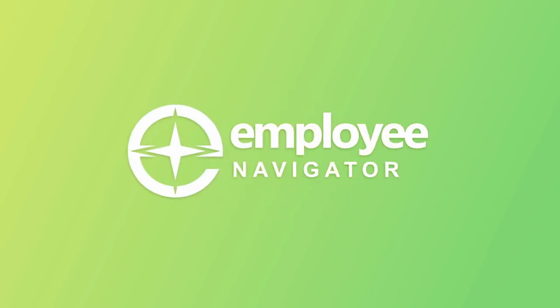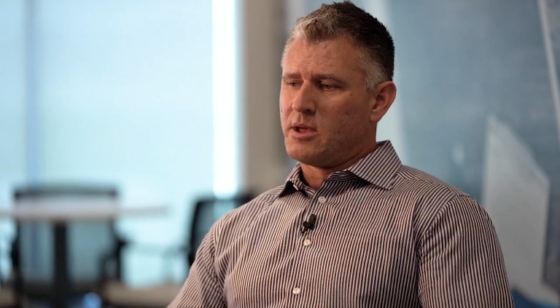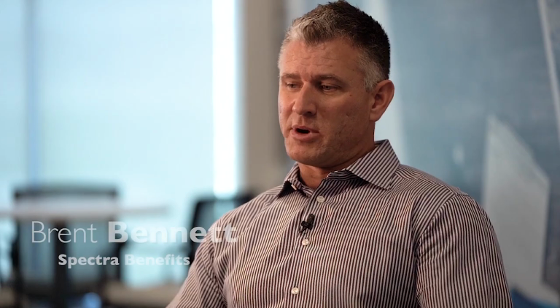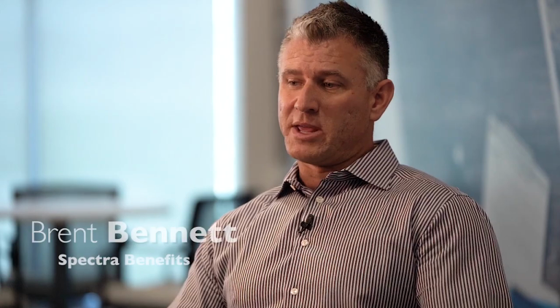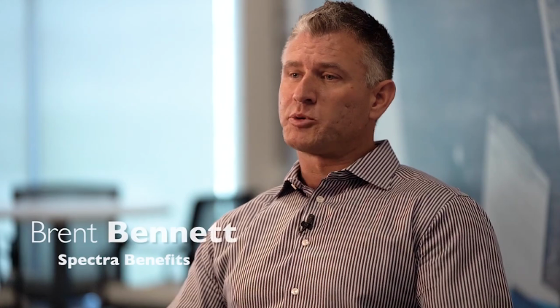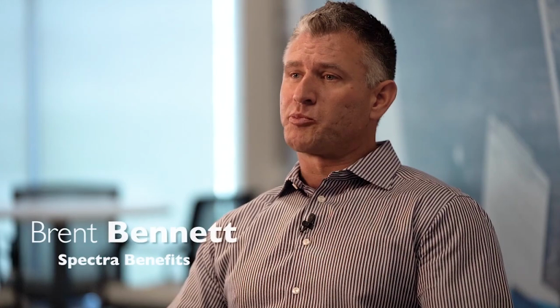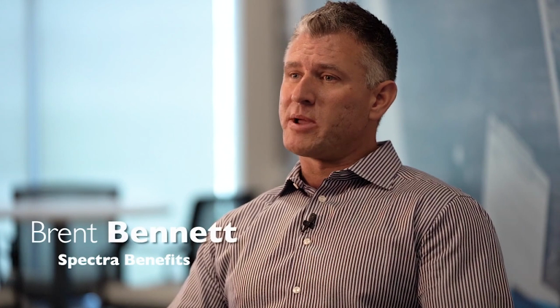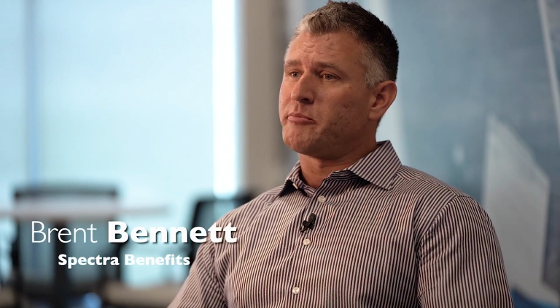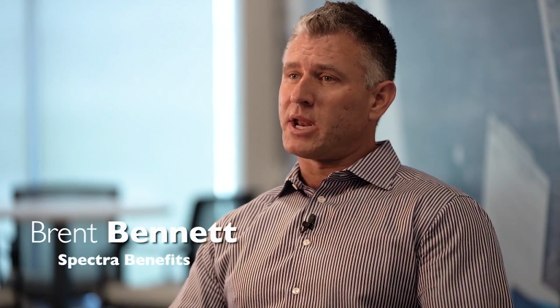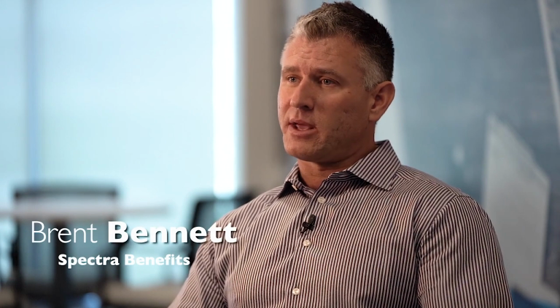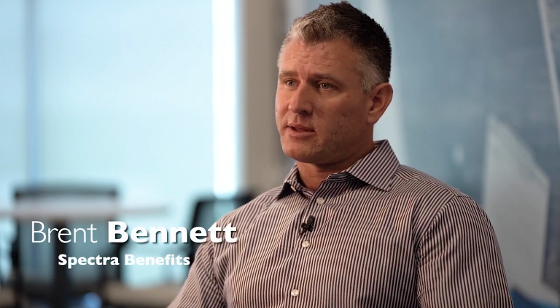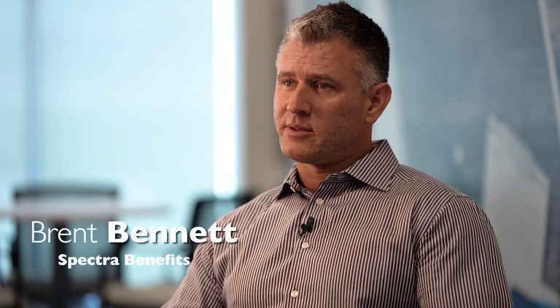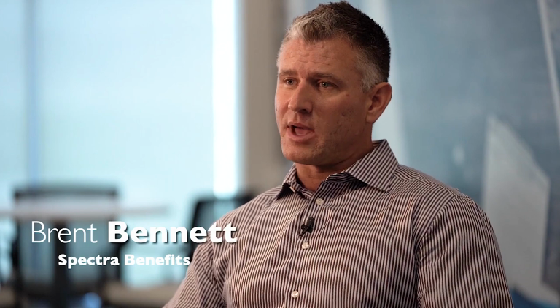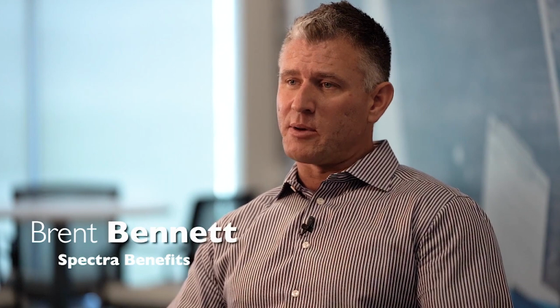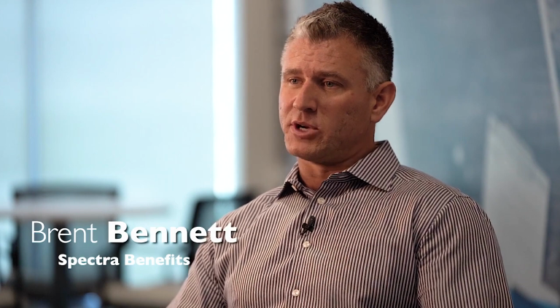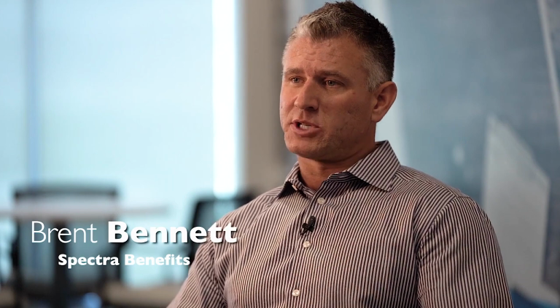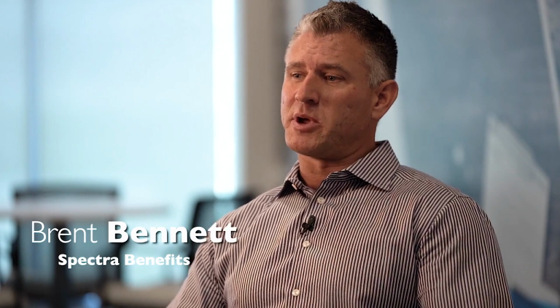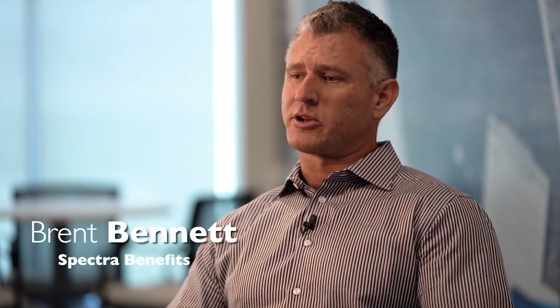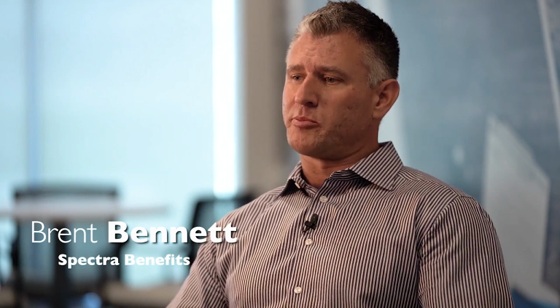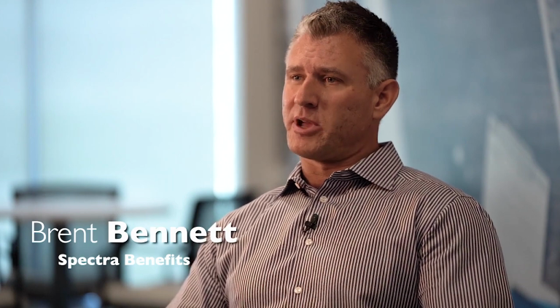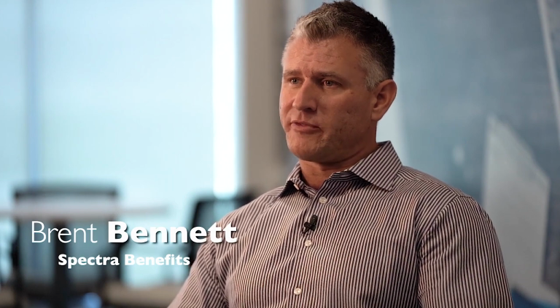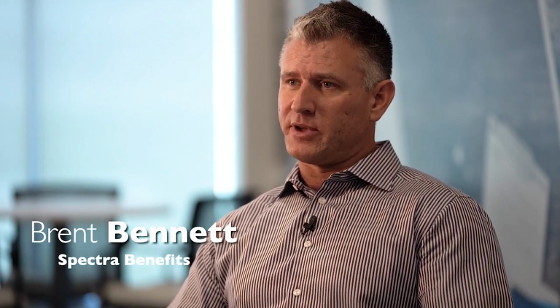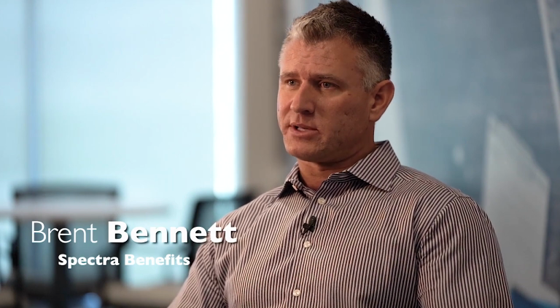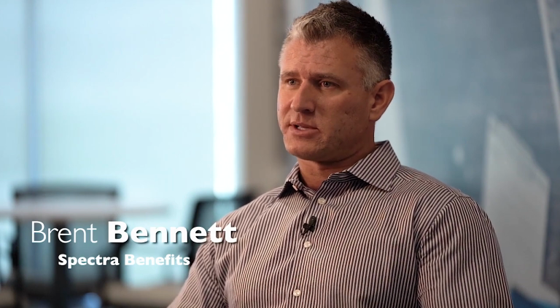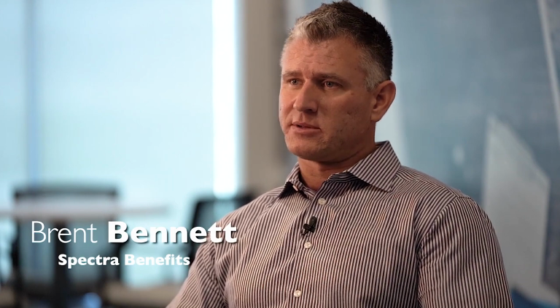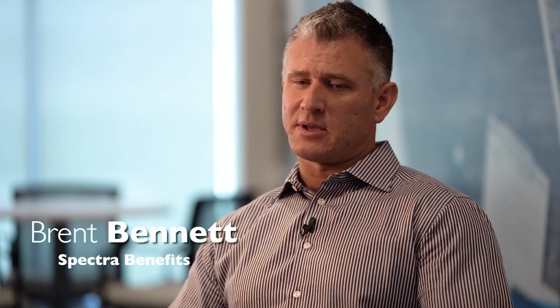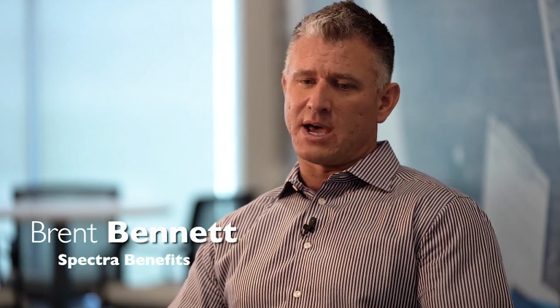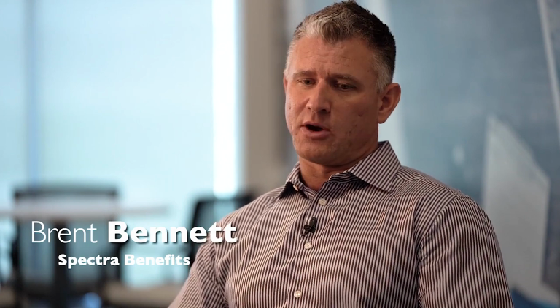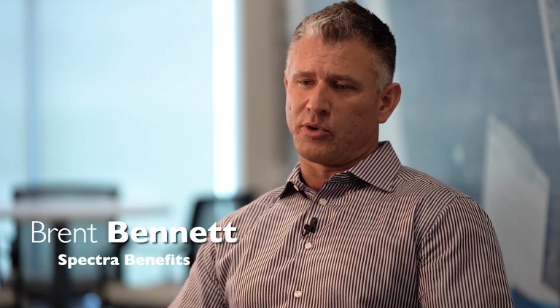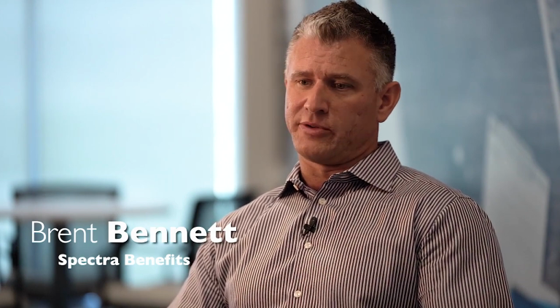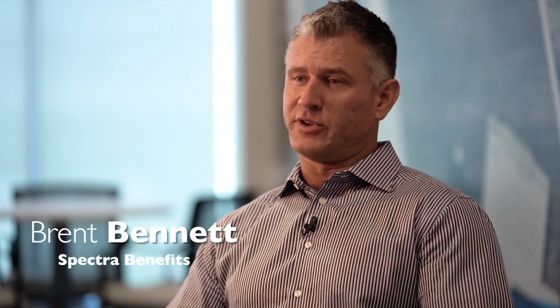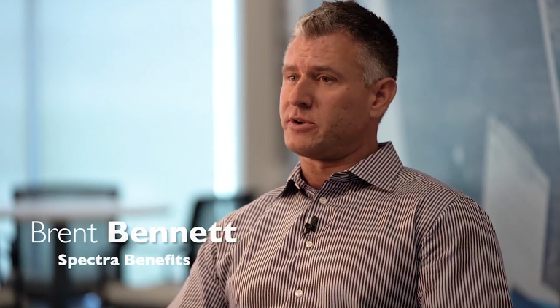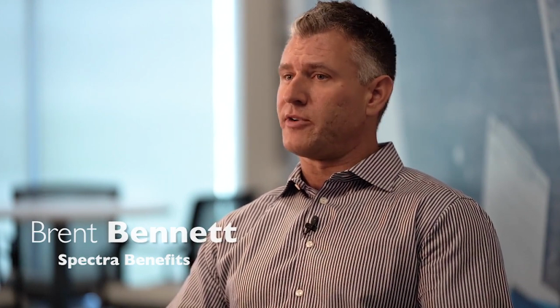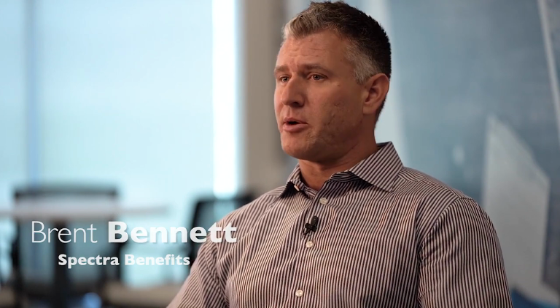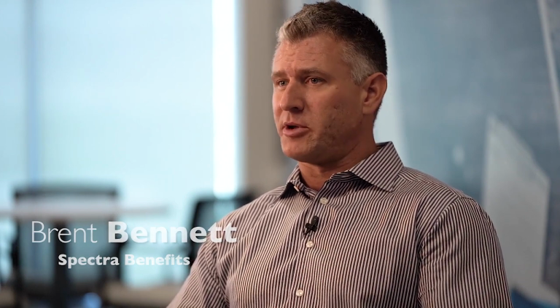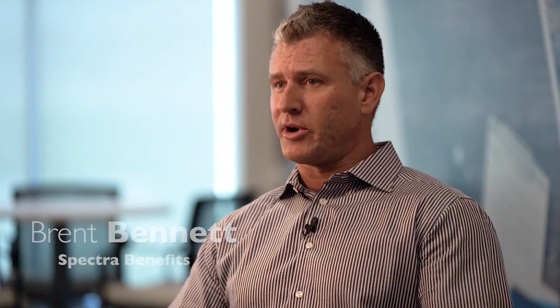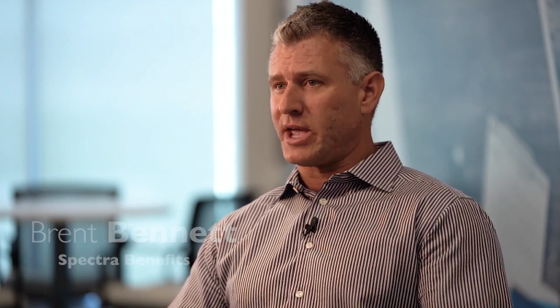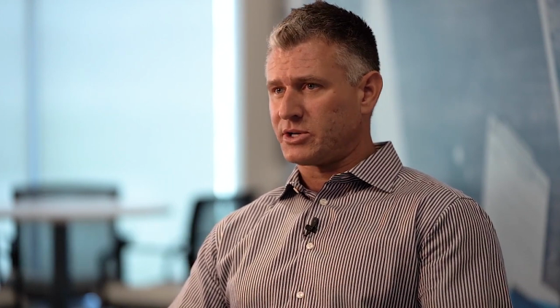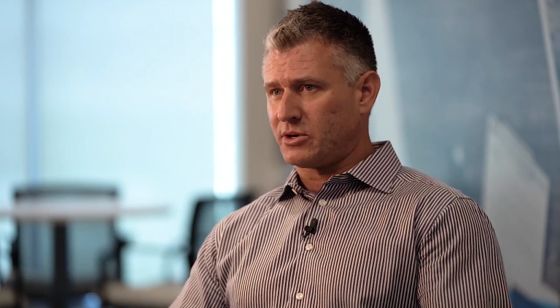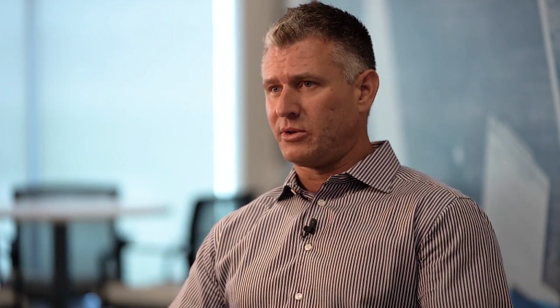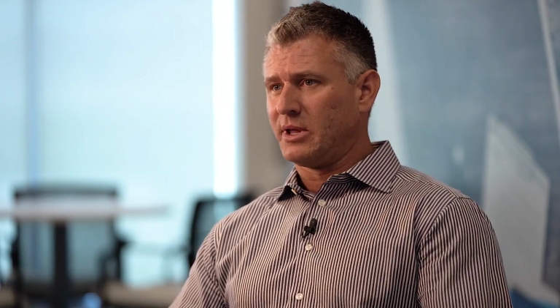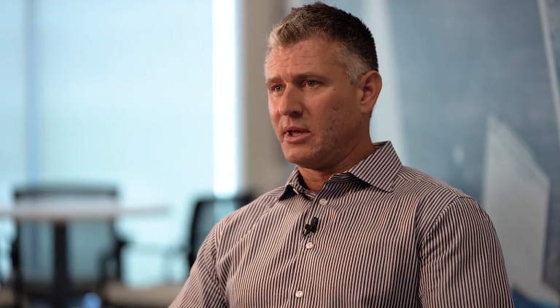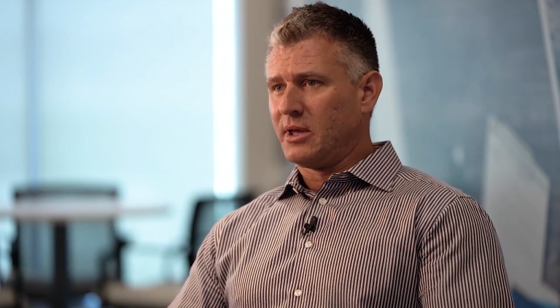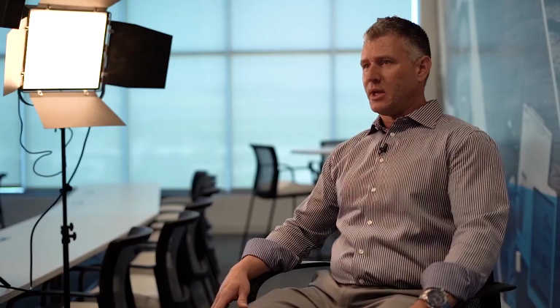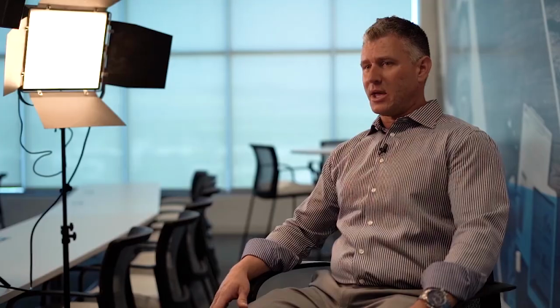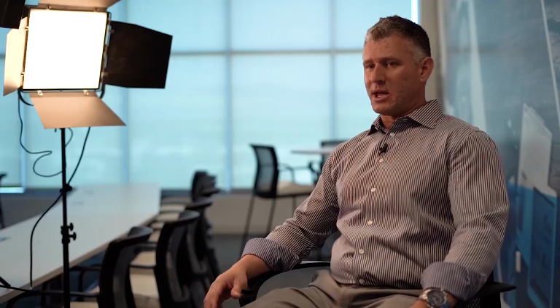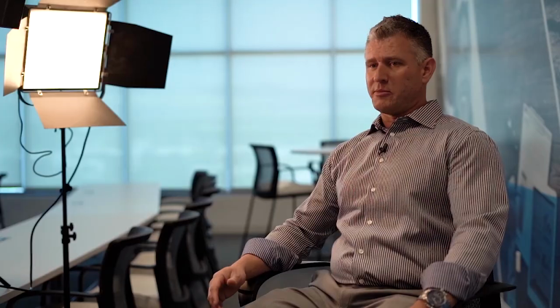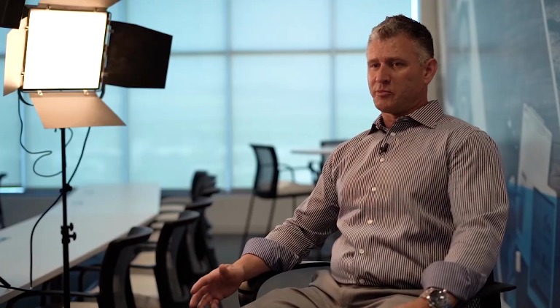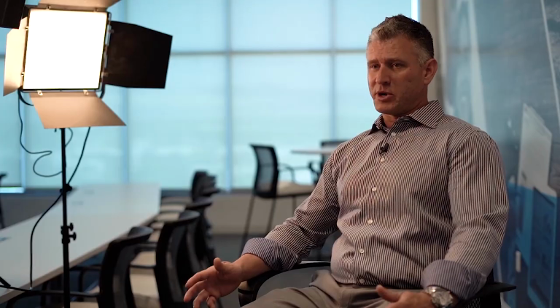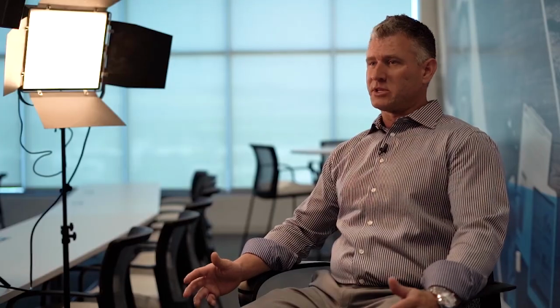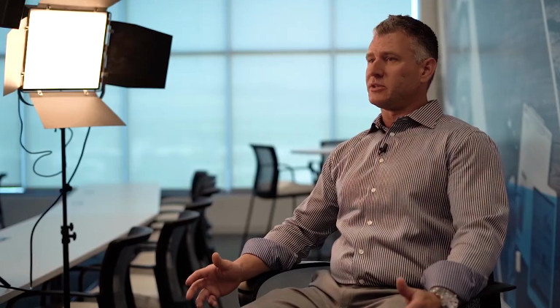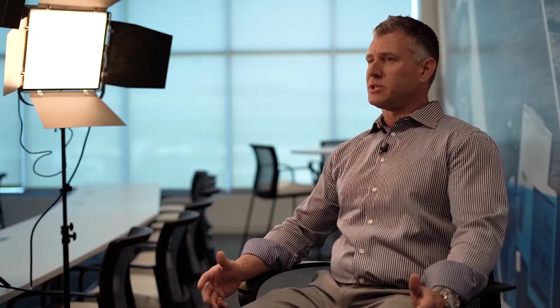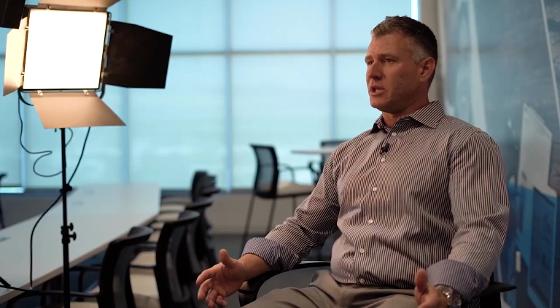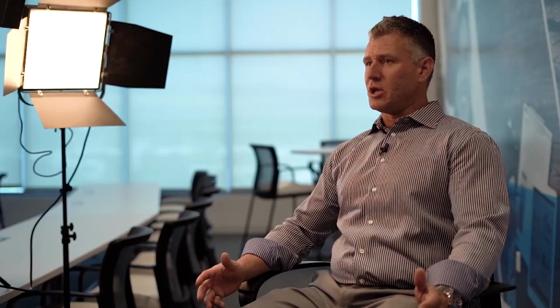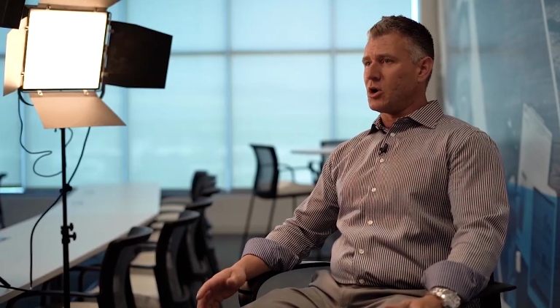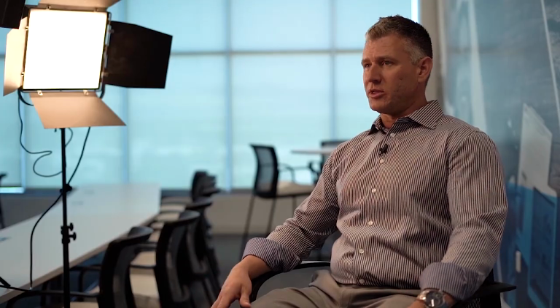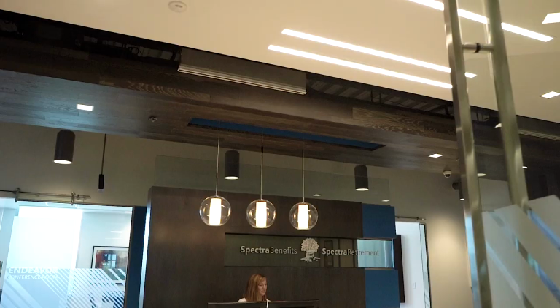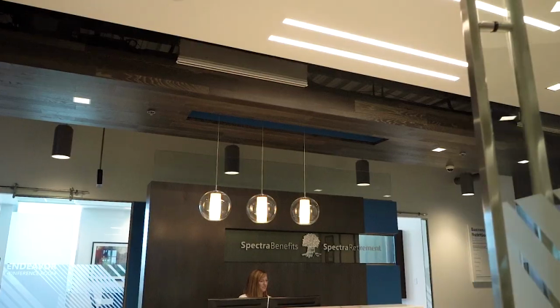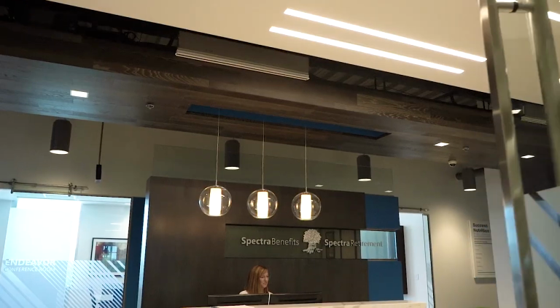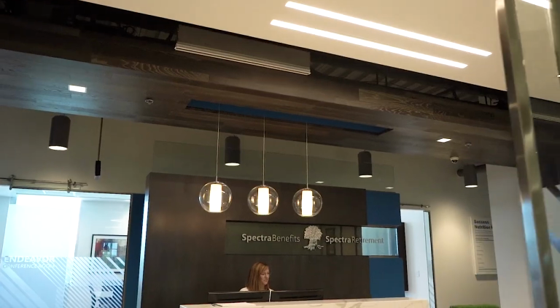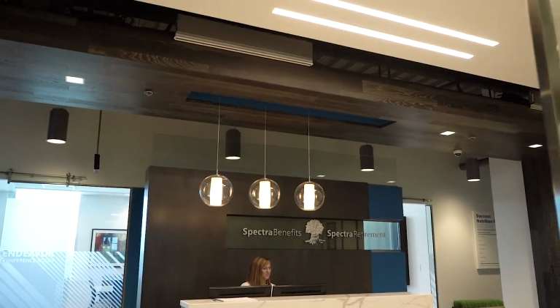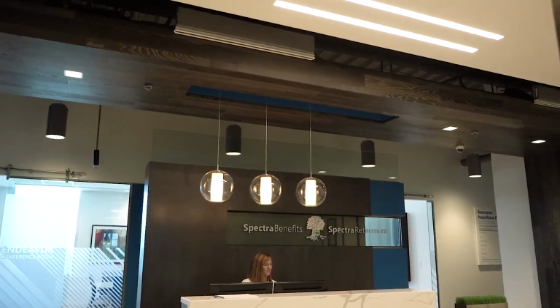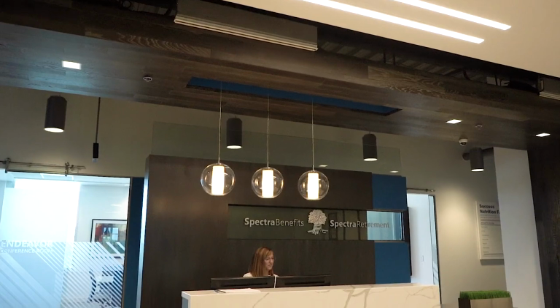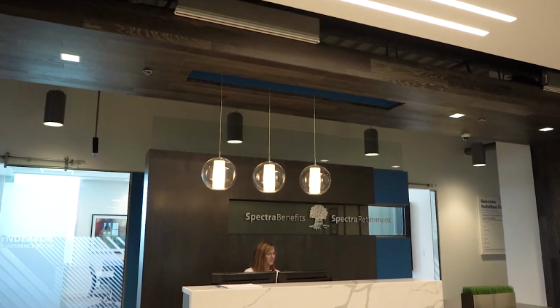My name is Brent Bennett. I'm with Spectra Benefits. We're a division of Hub International and I'm the president, CEO, and the Utah market leader.